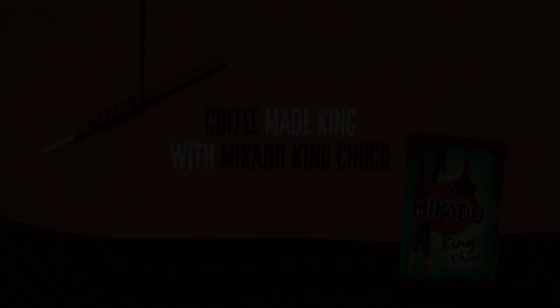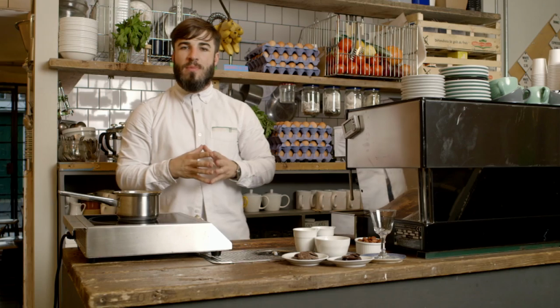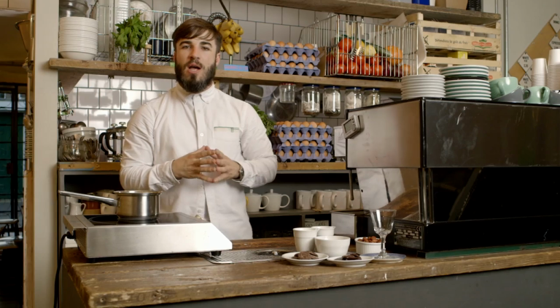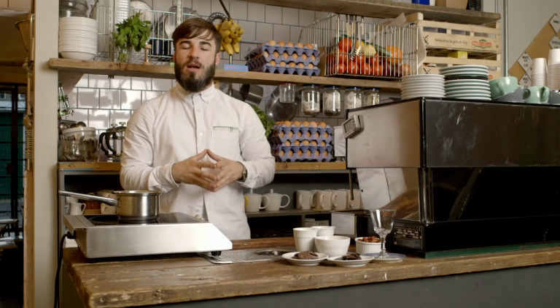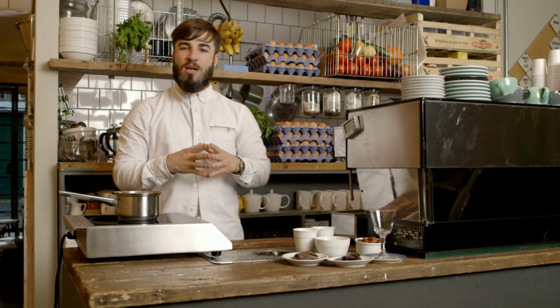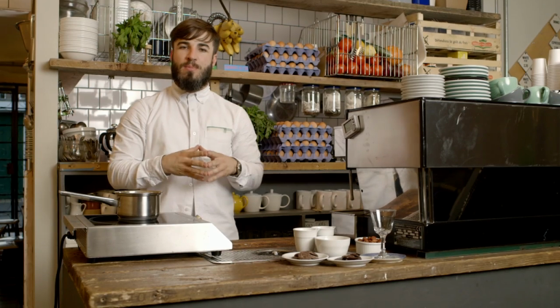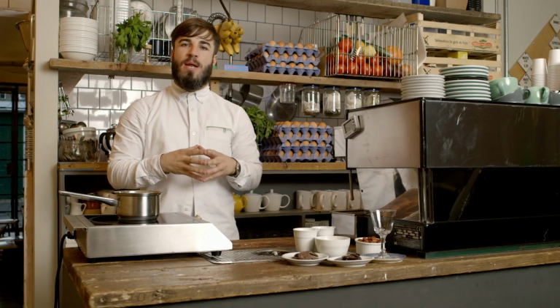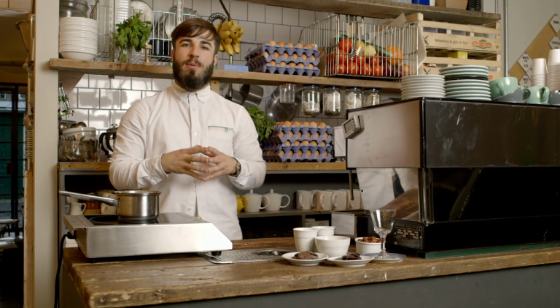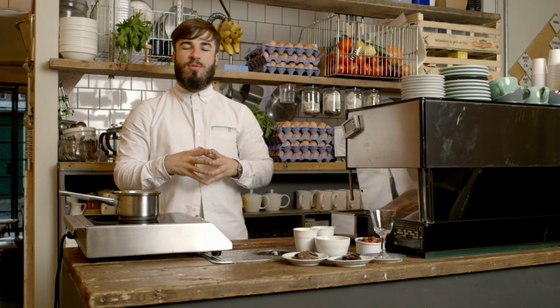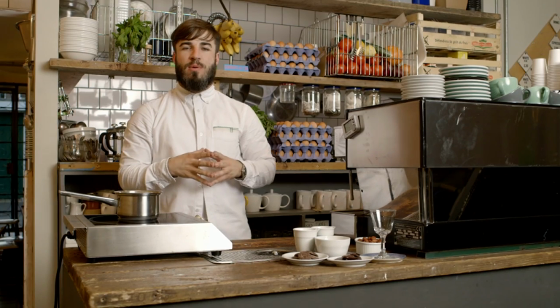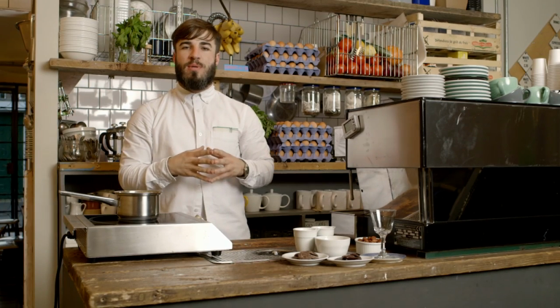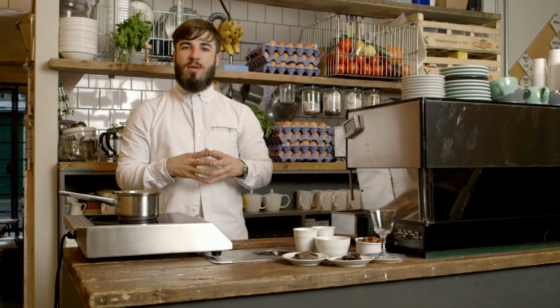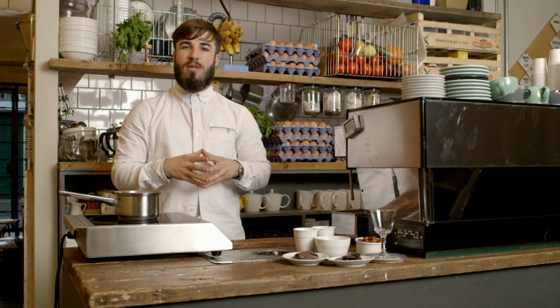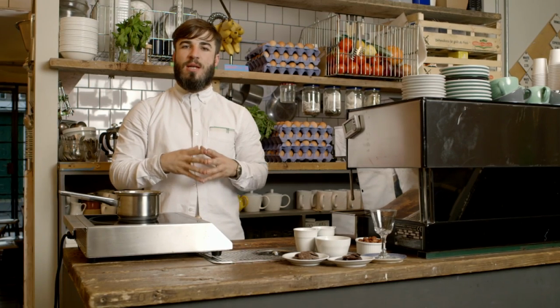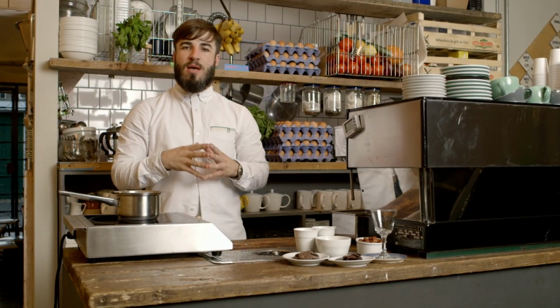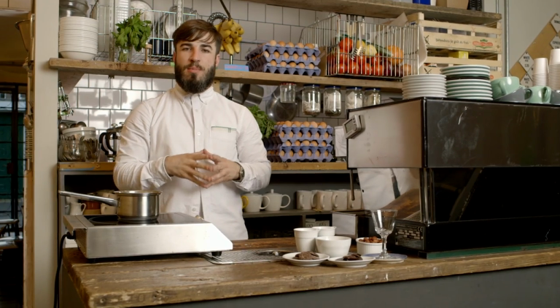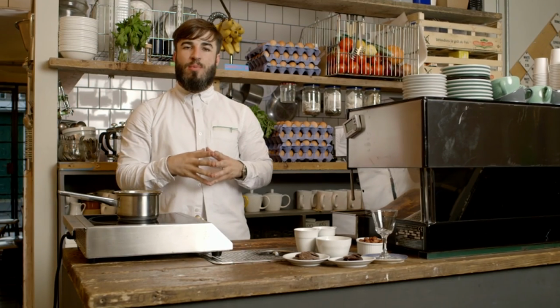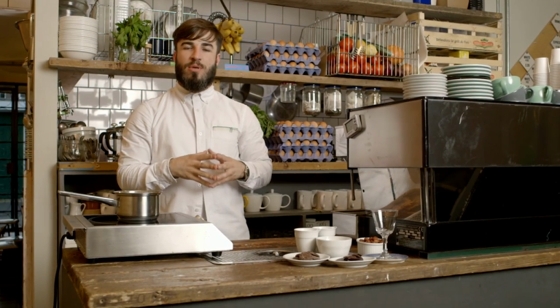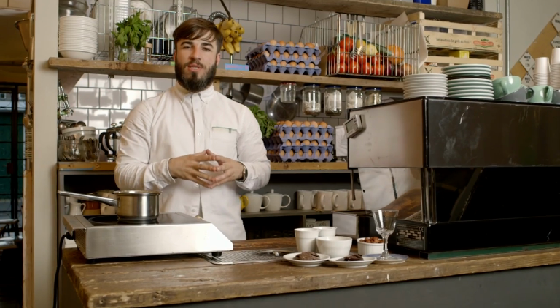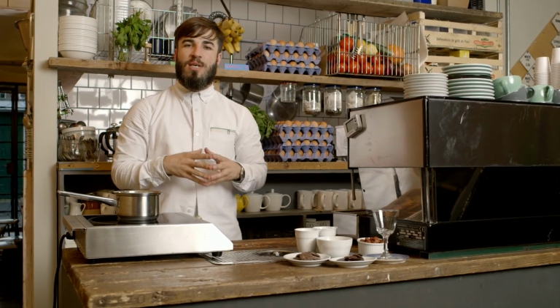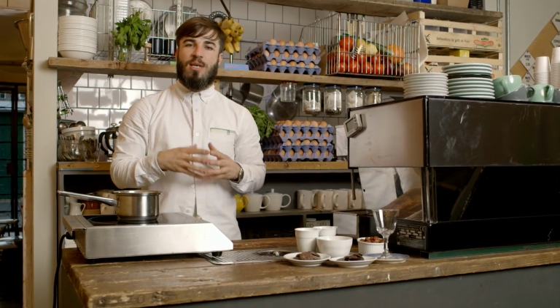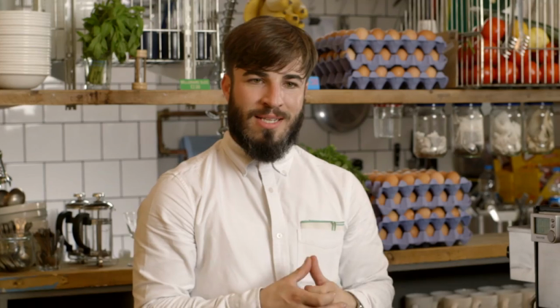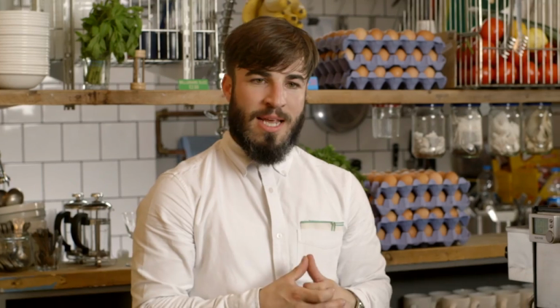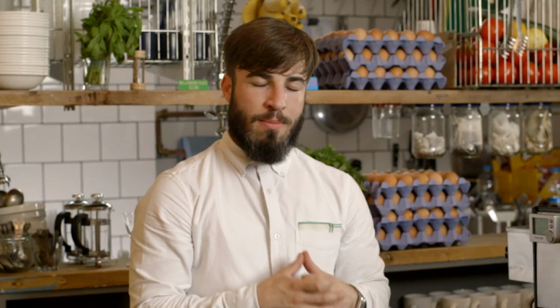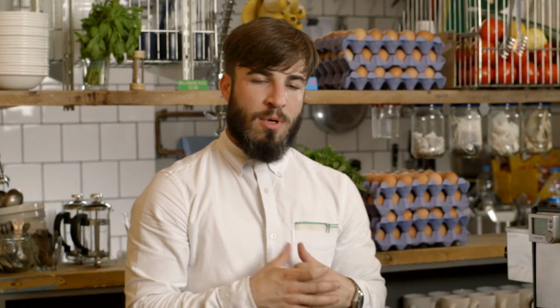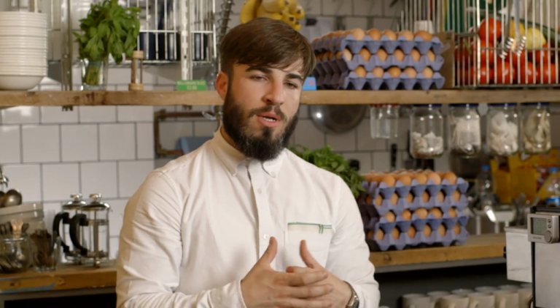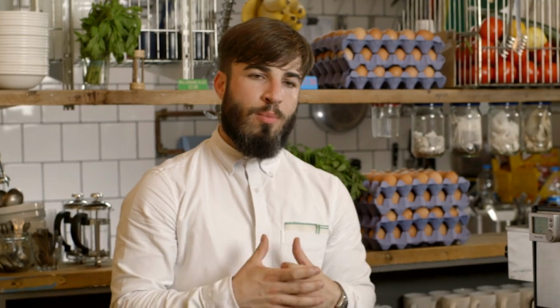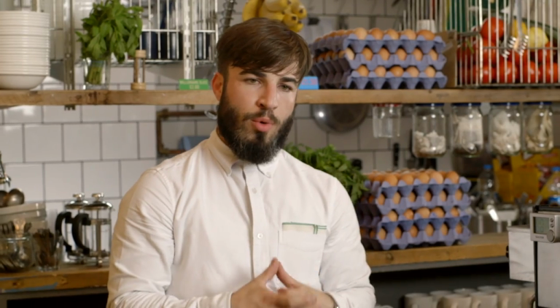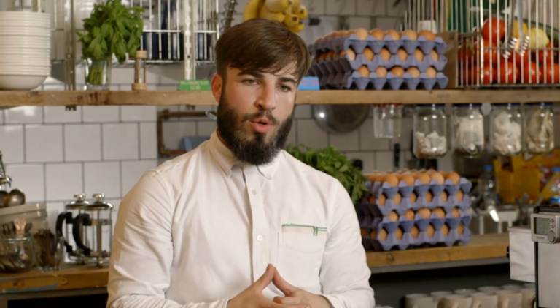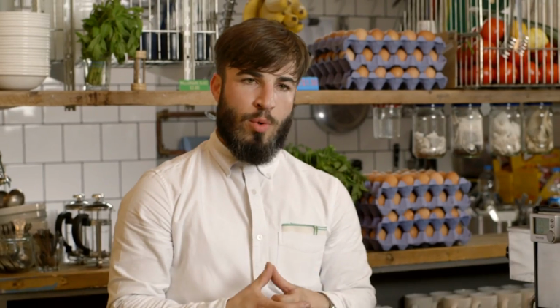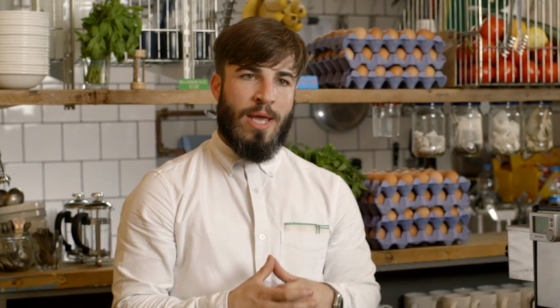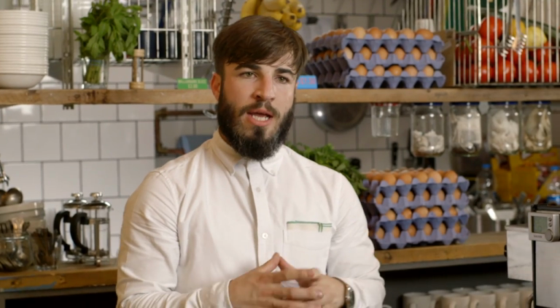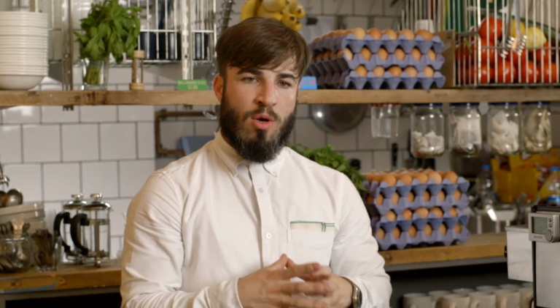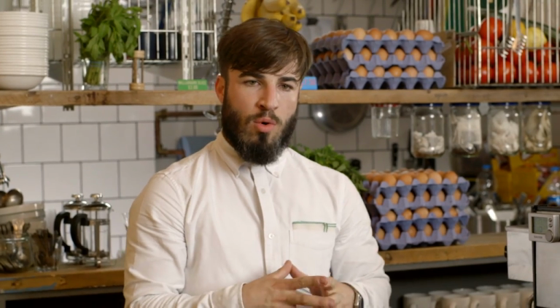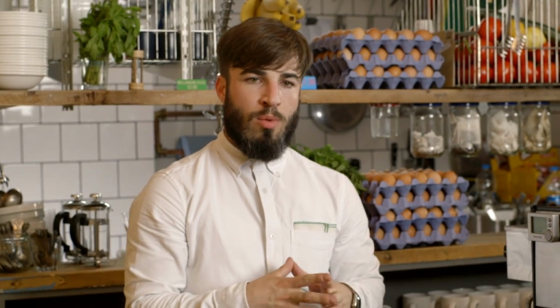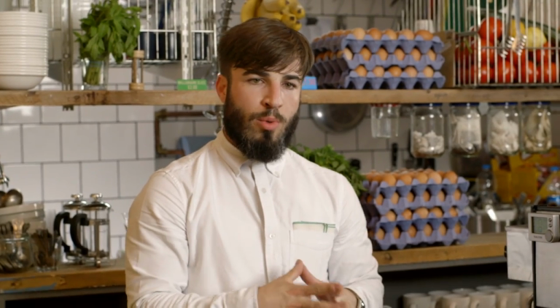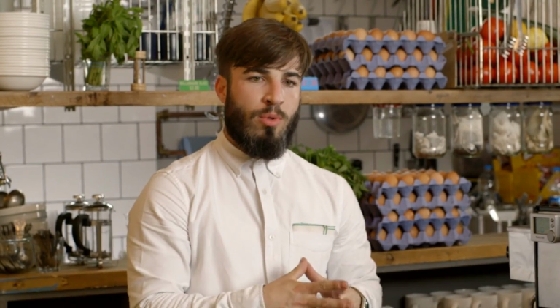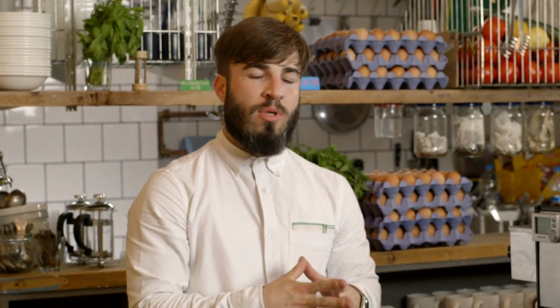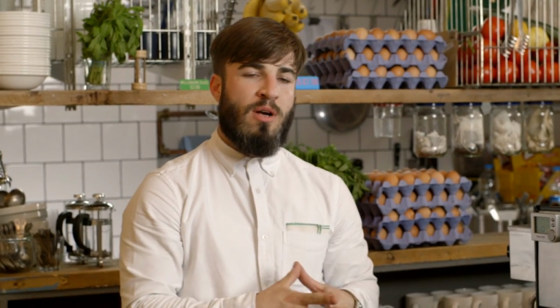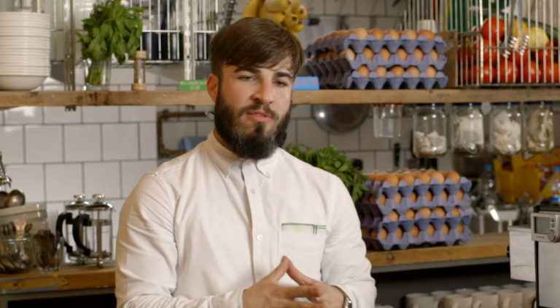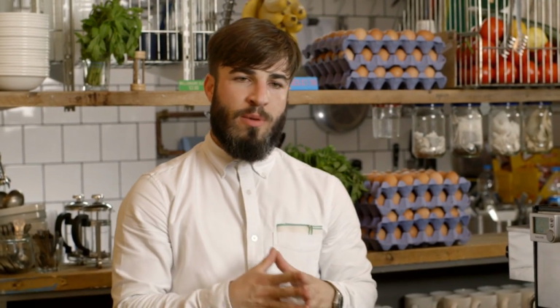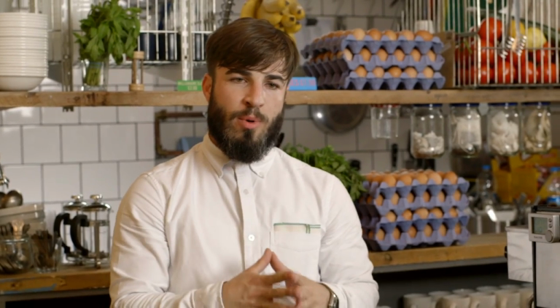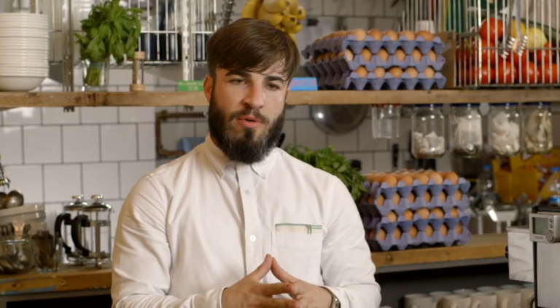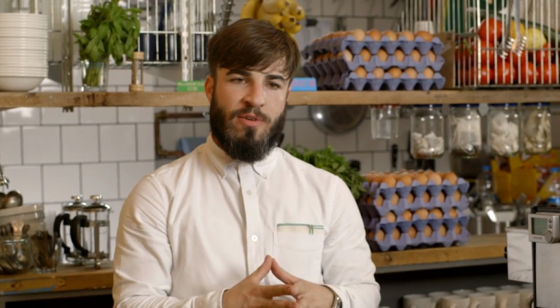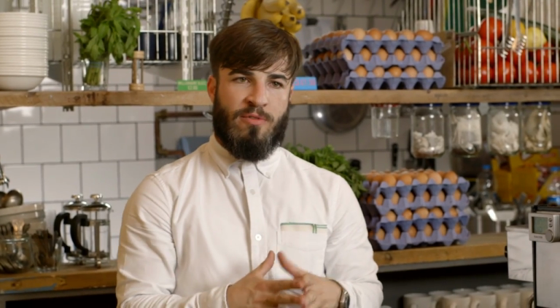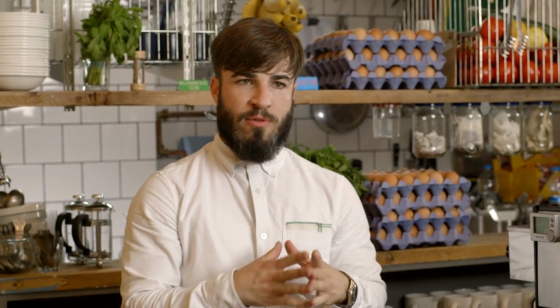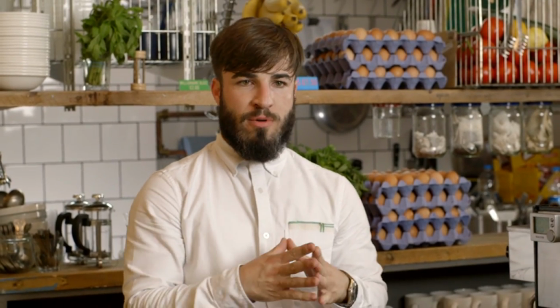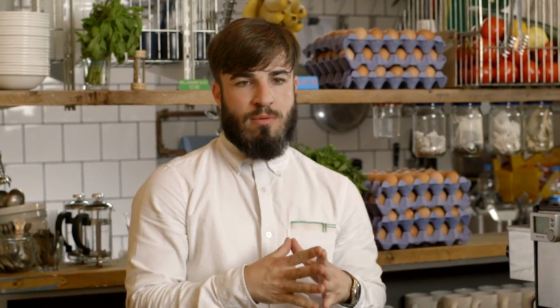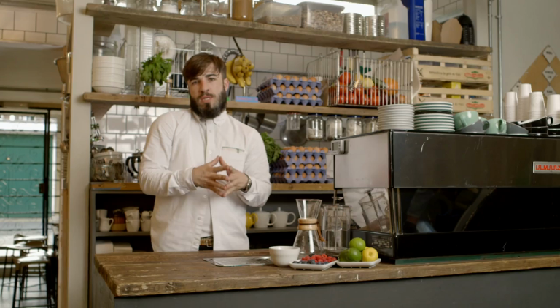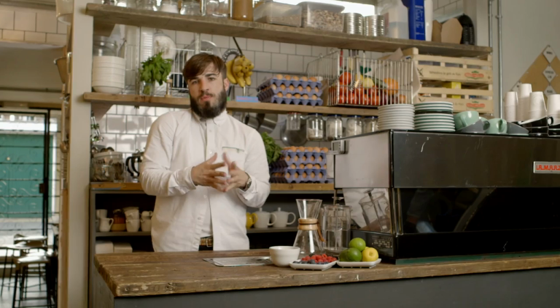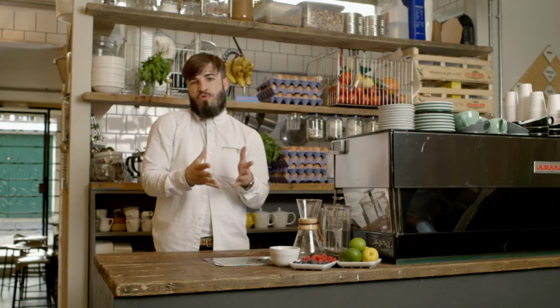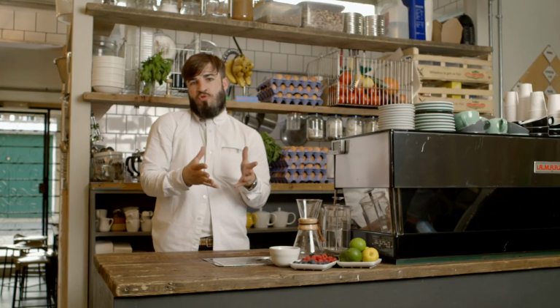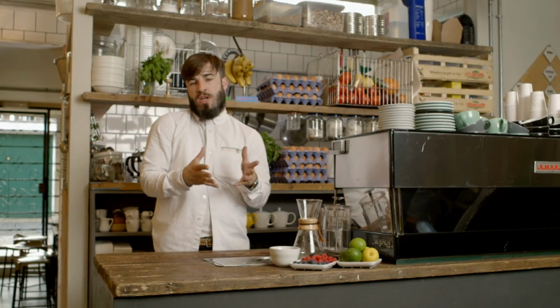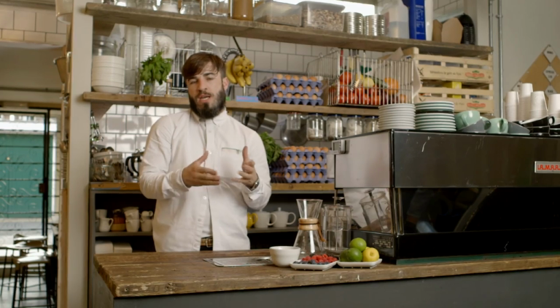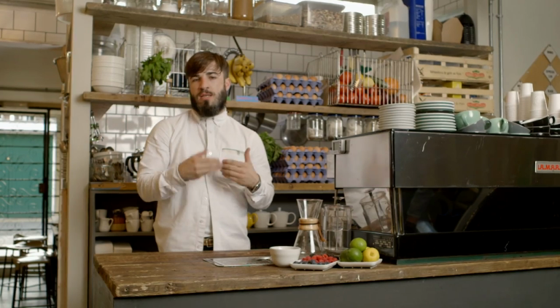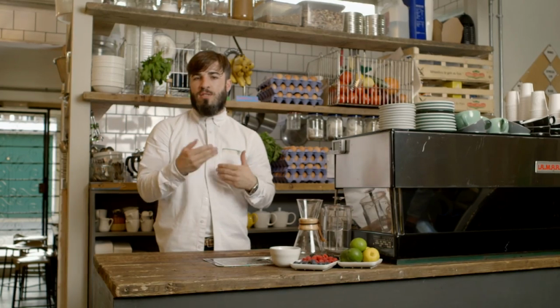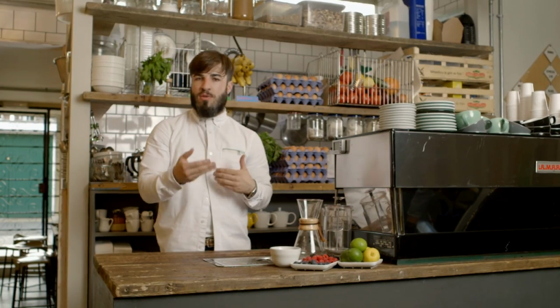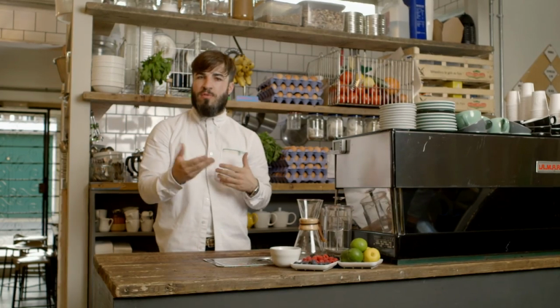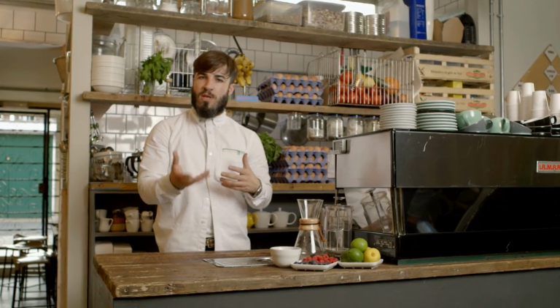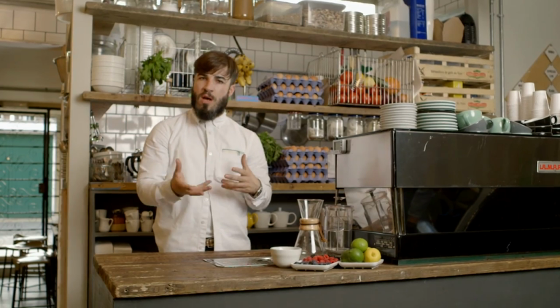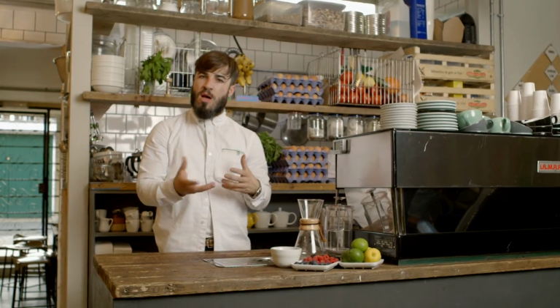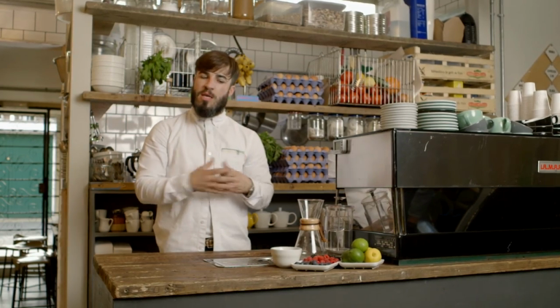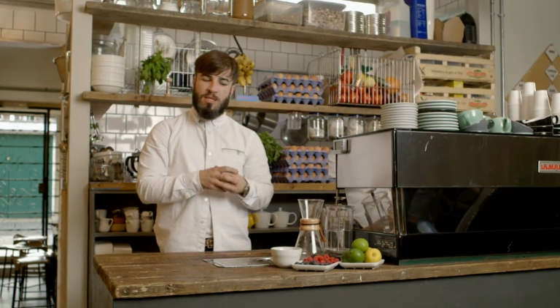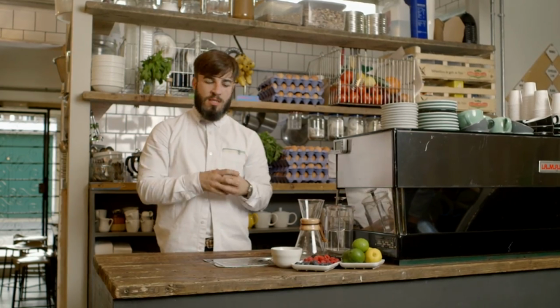Hi guys, my name is Rob Dunn and I'm a barista. Today I'm going to brew a cold brewed coffee, perfect for summer drinking served on ice.